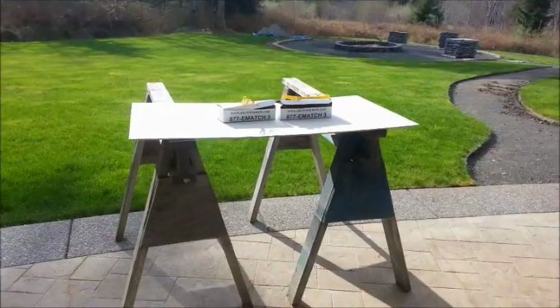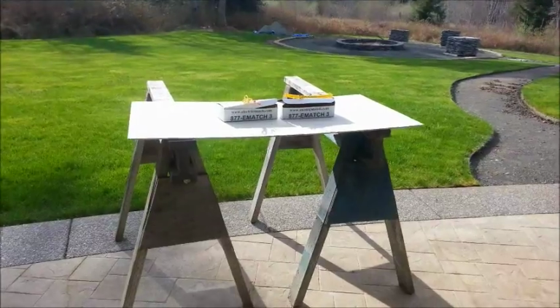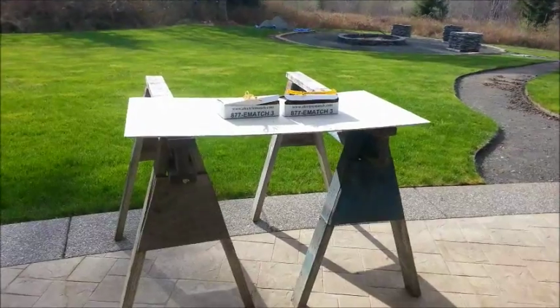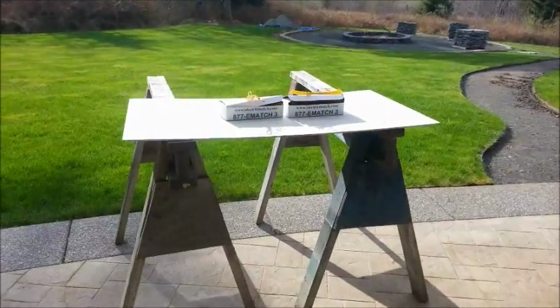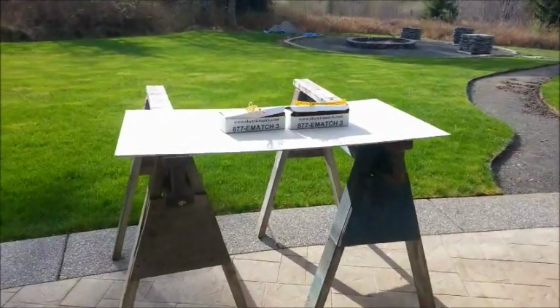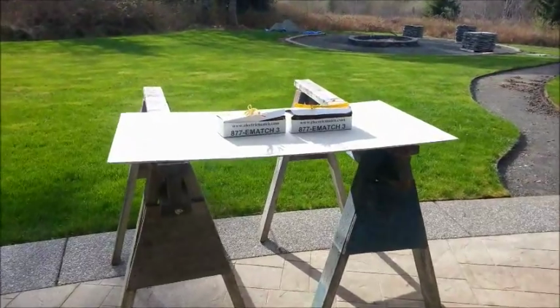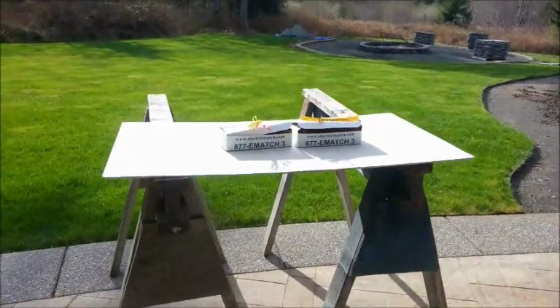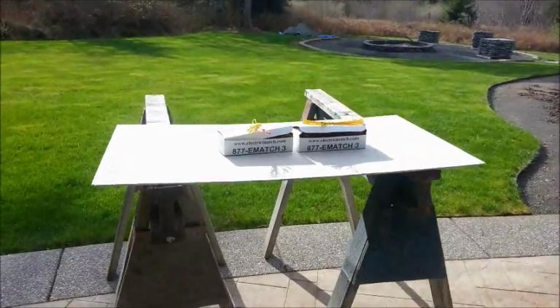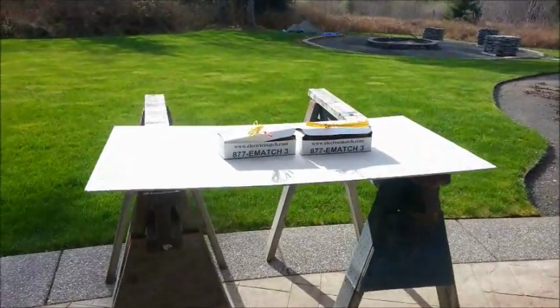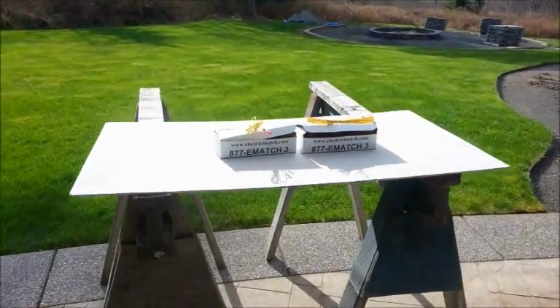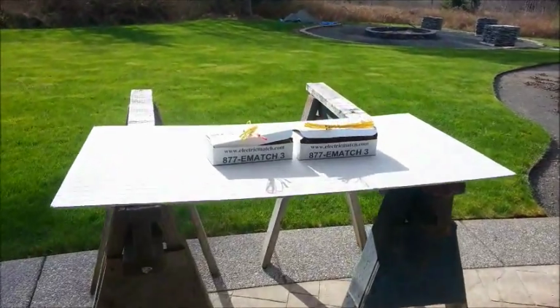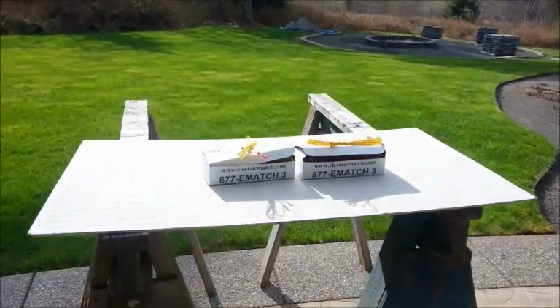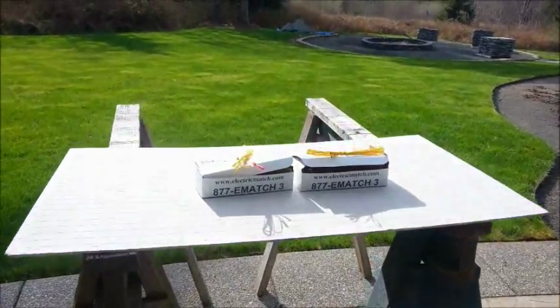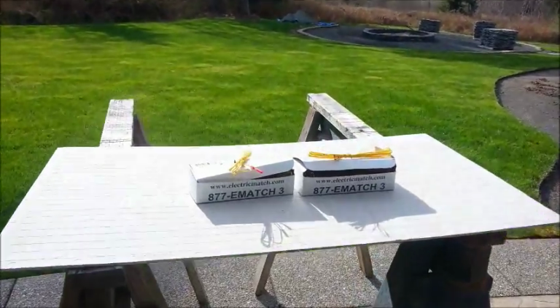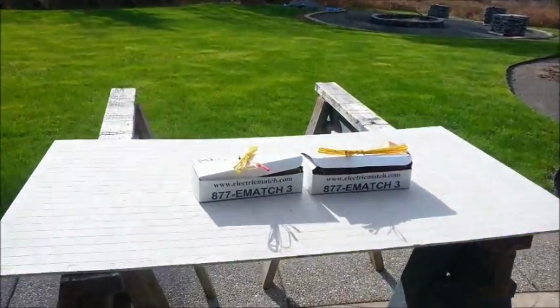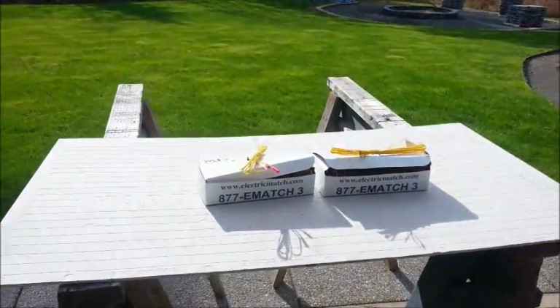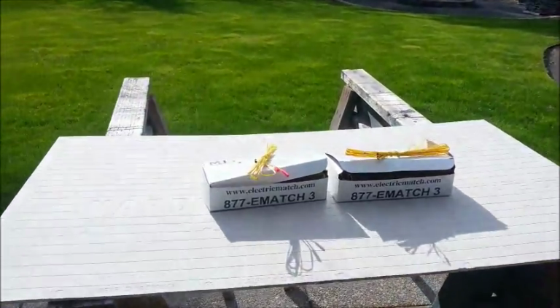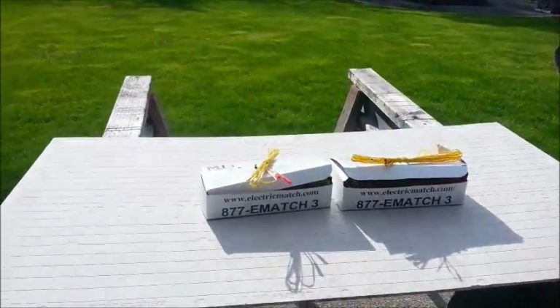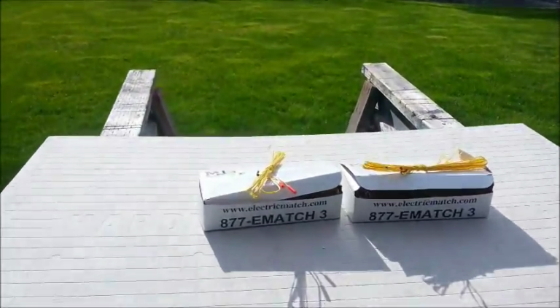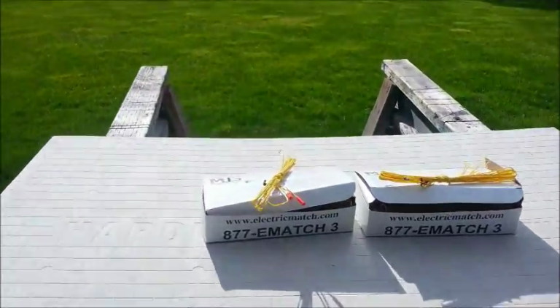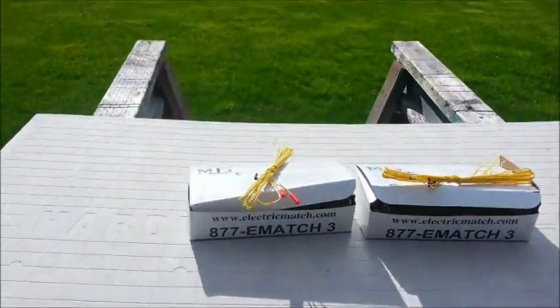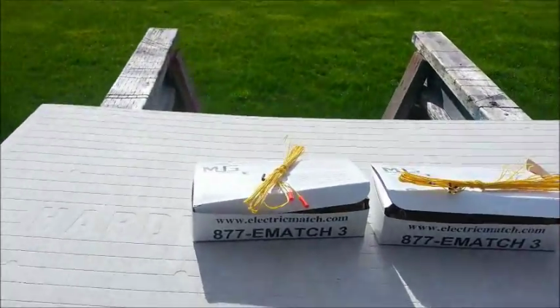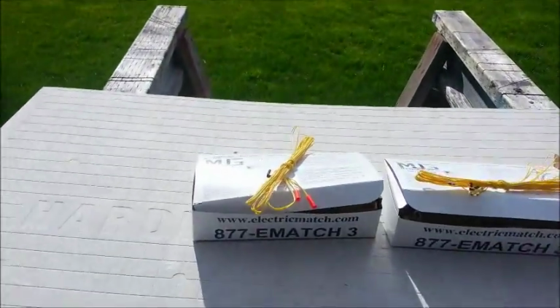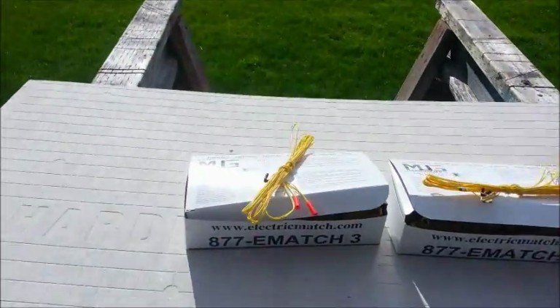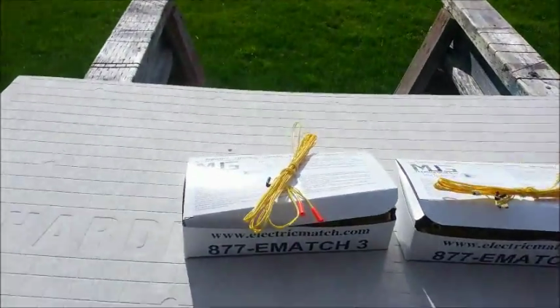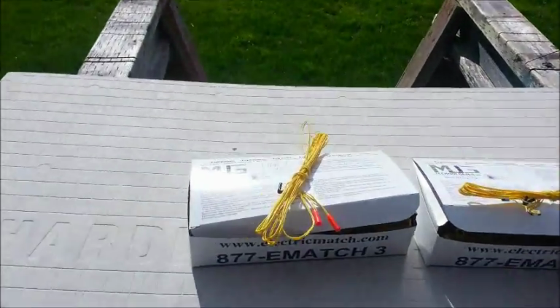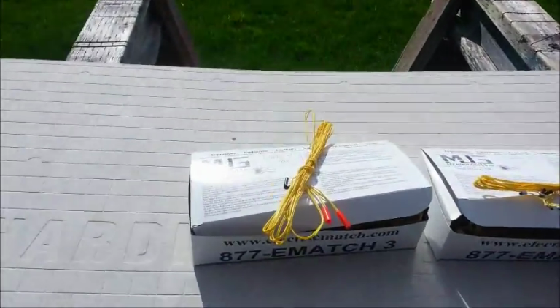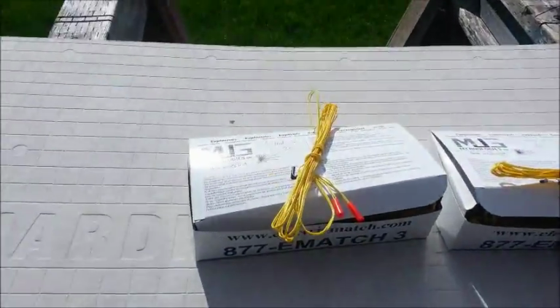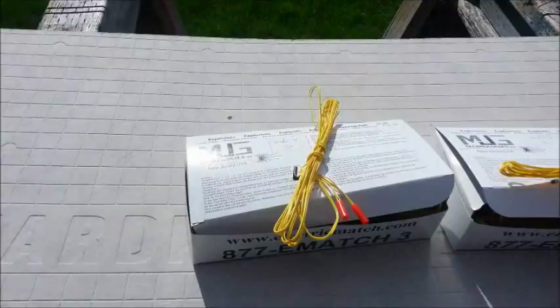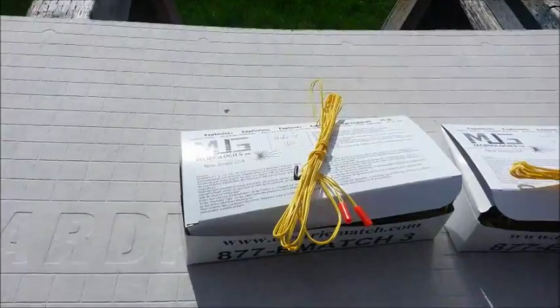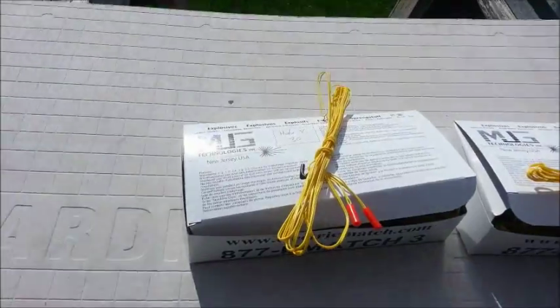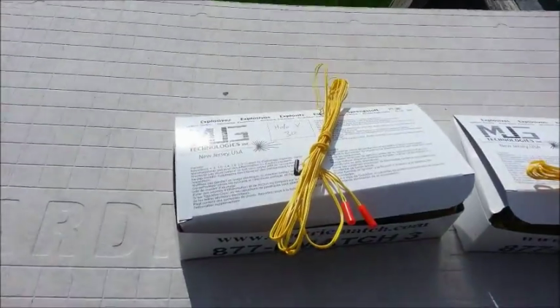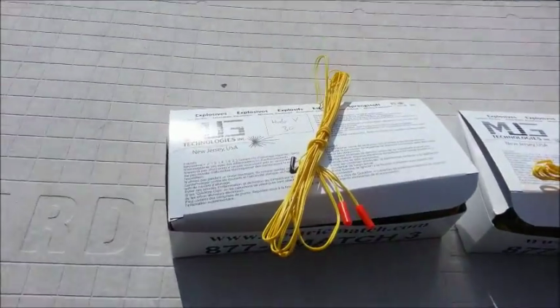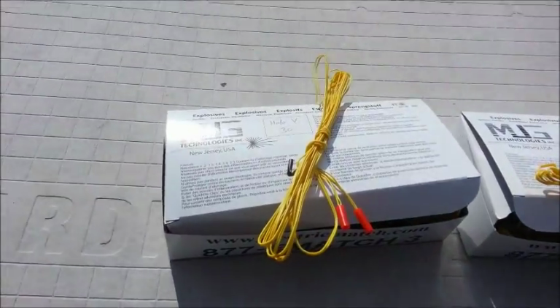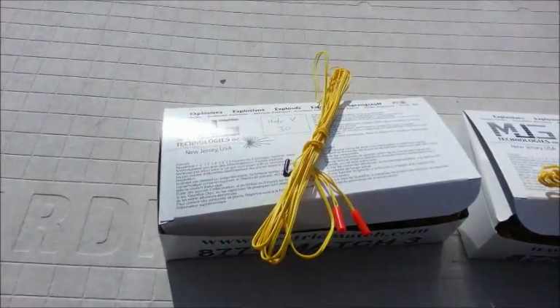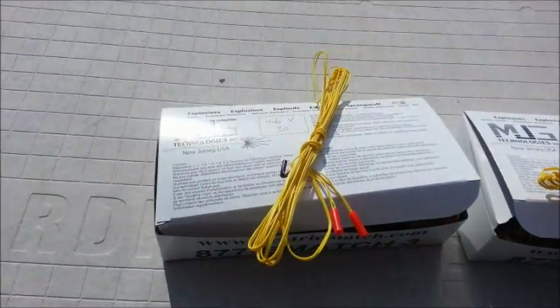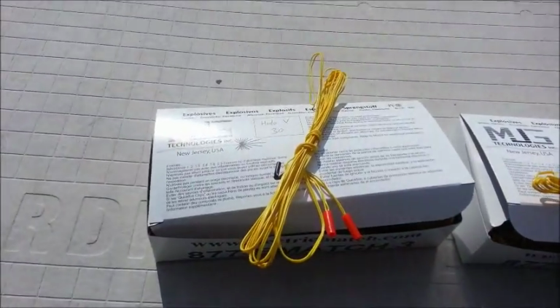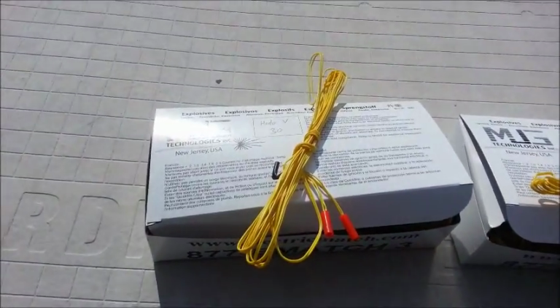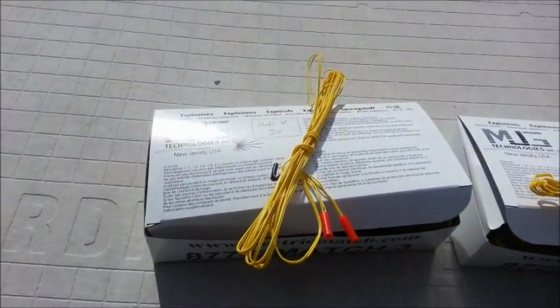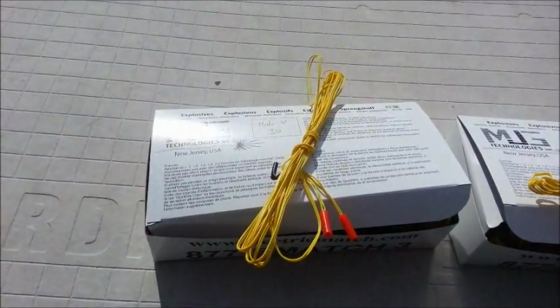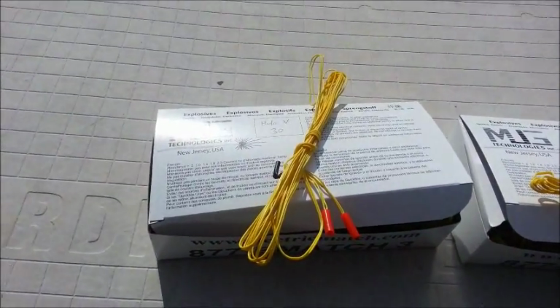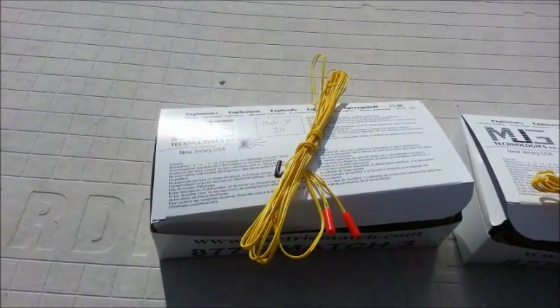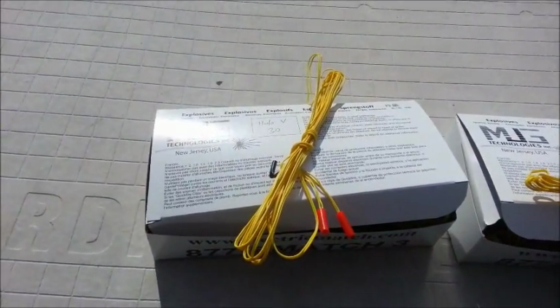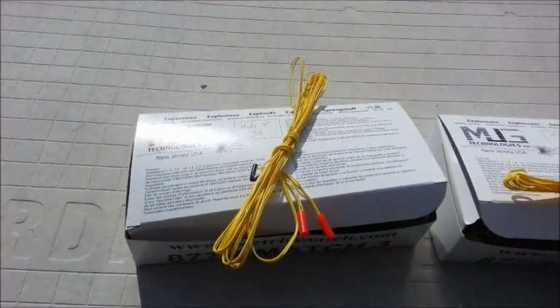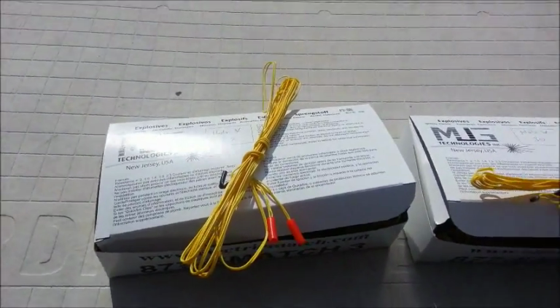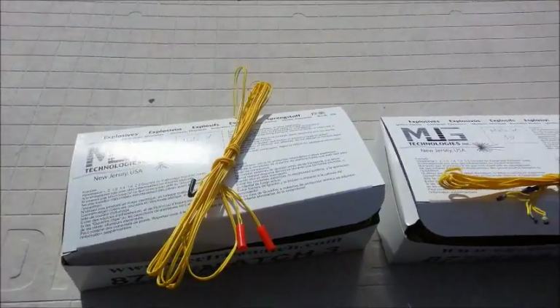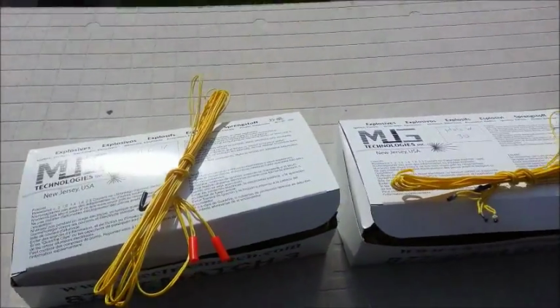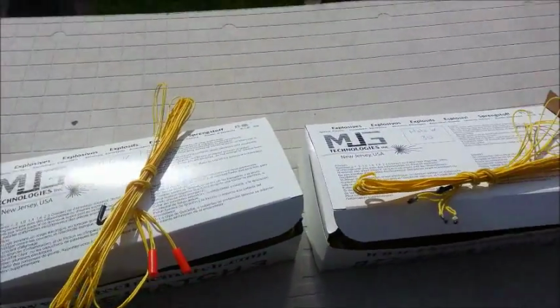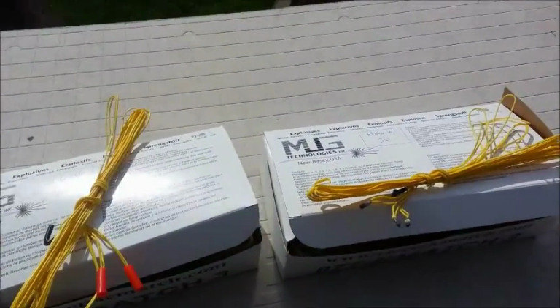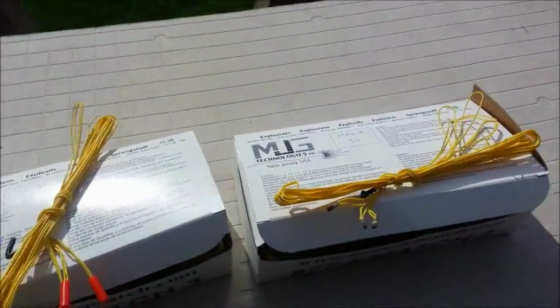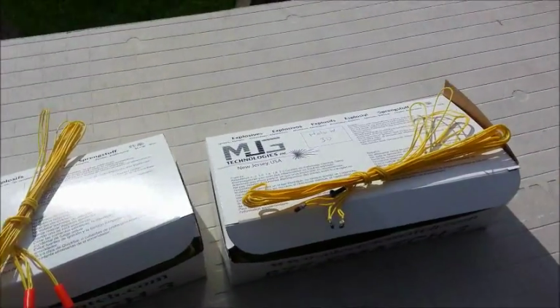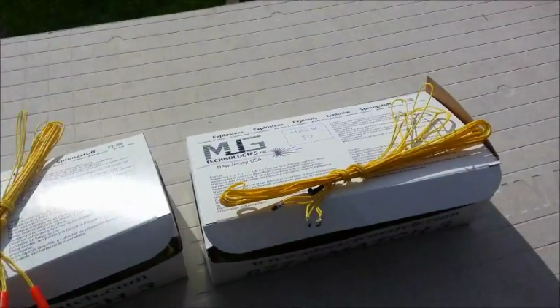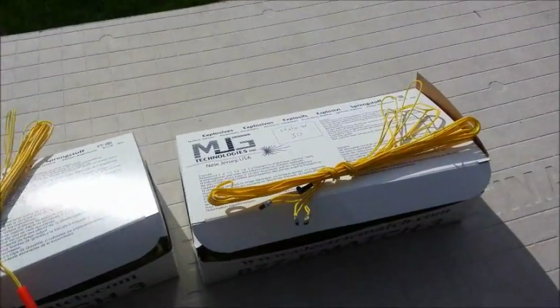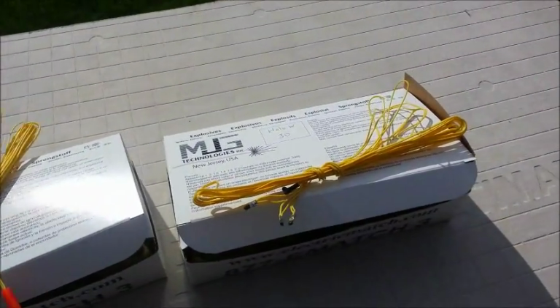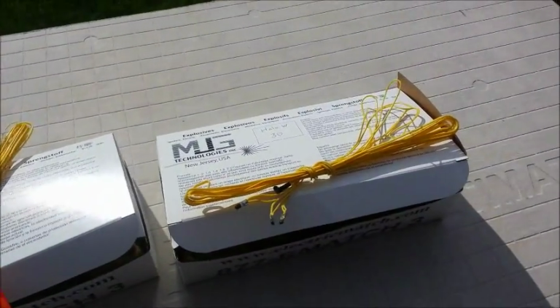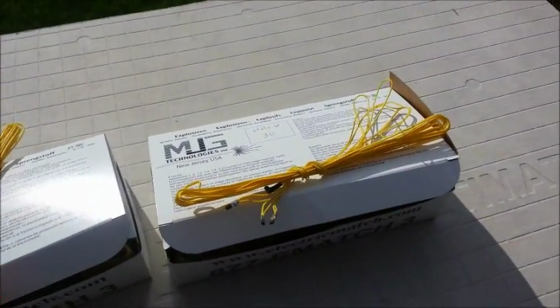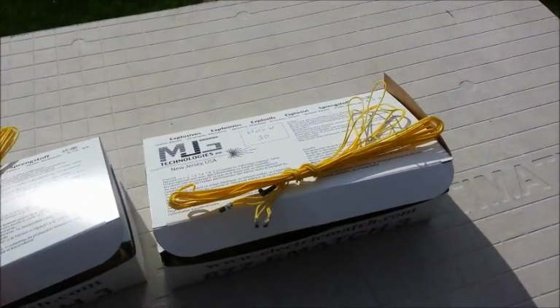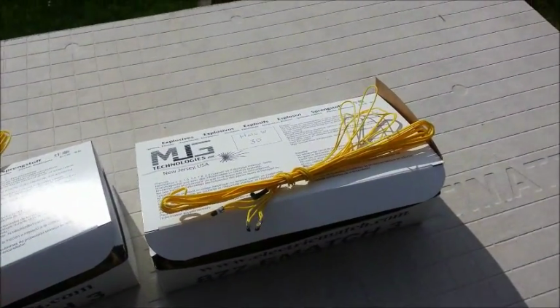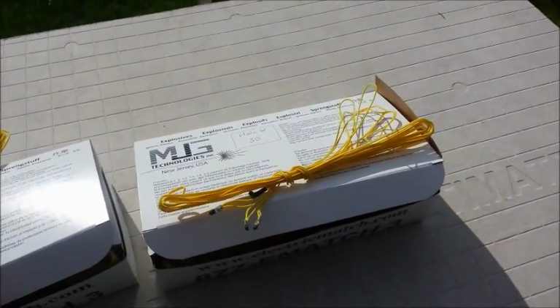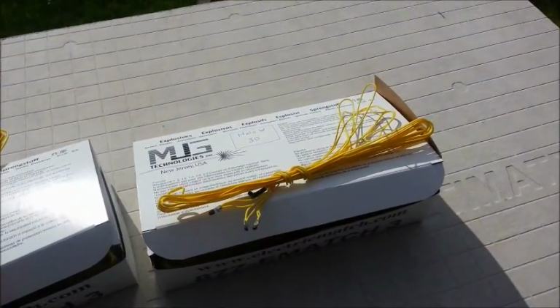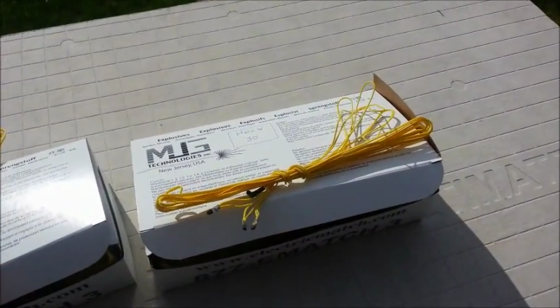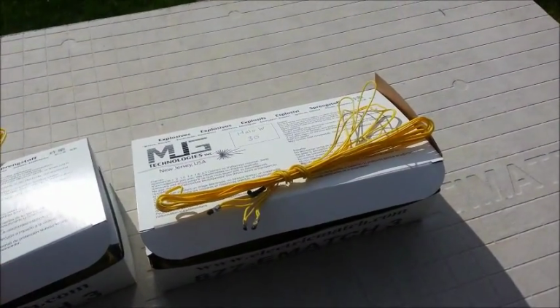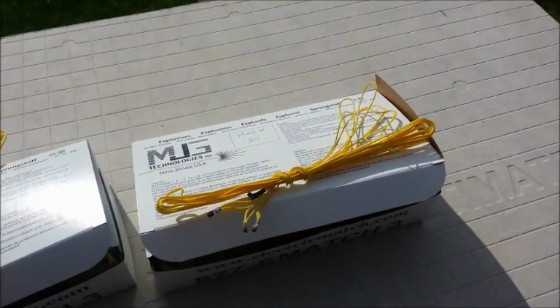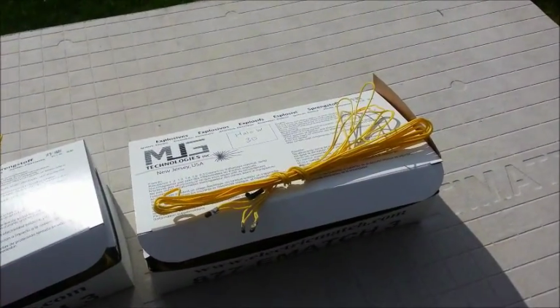Today I'll be demonstrating how to use the new Halo V match and the new Halo W match.